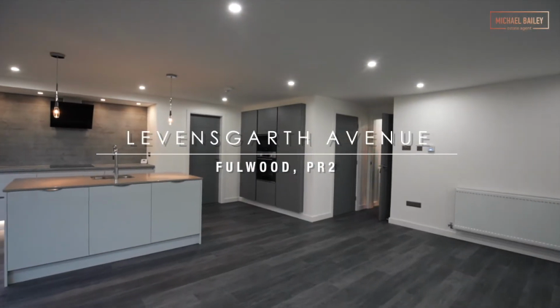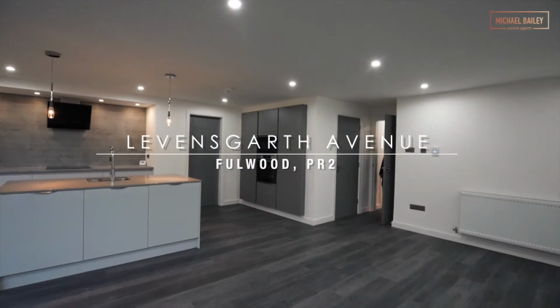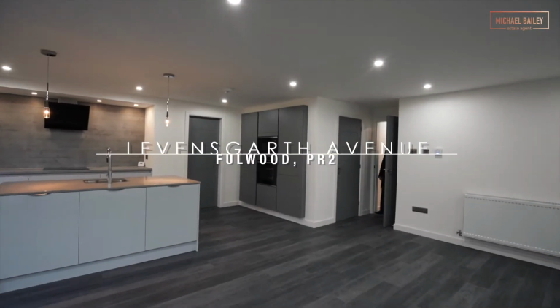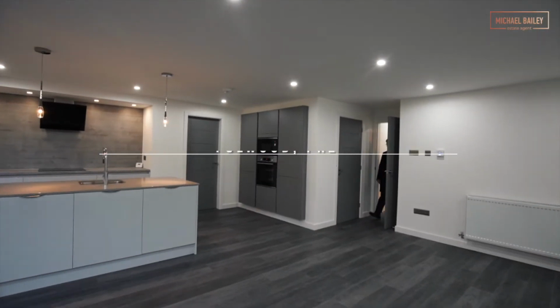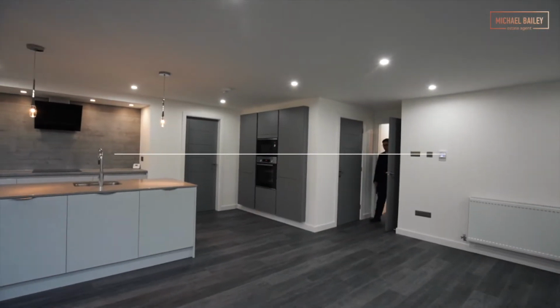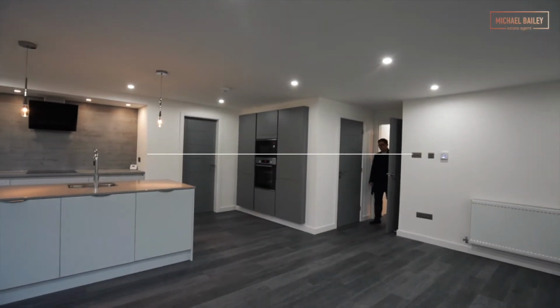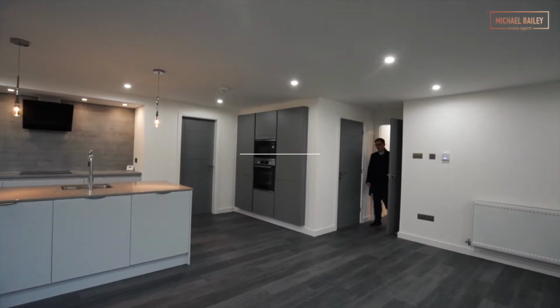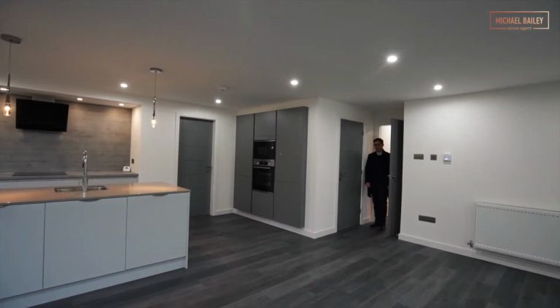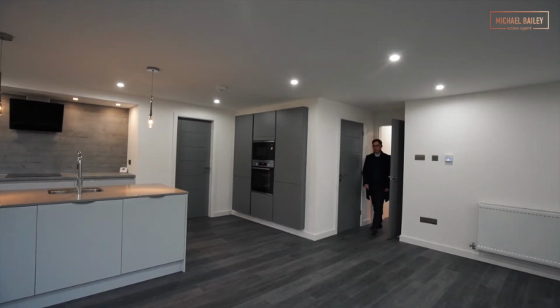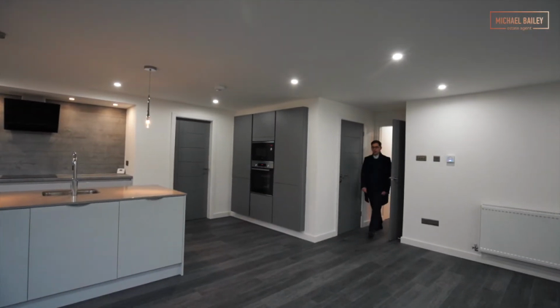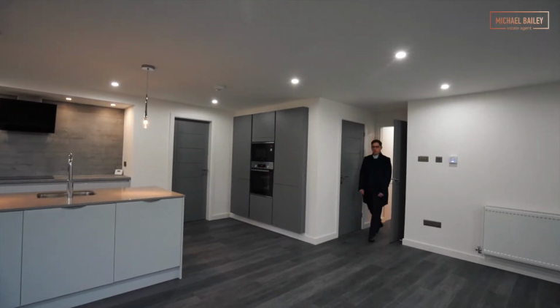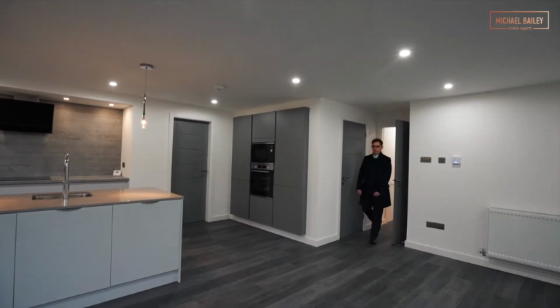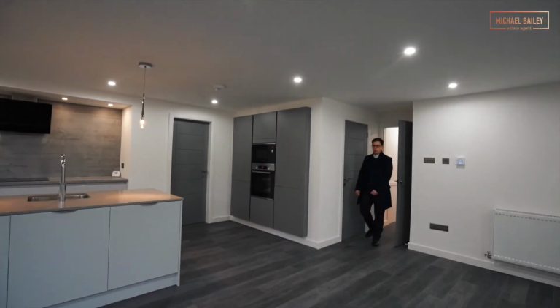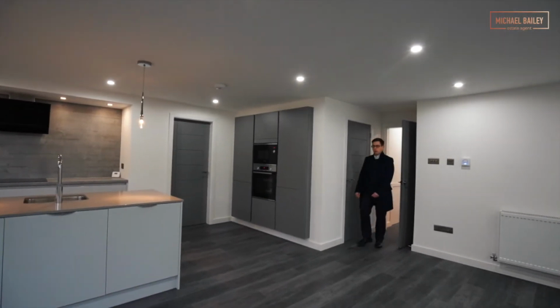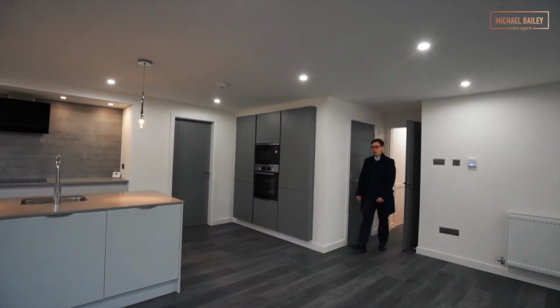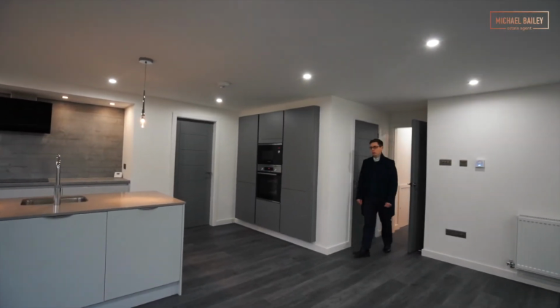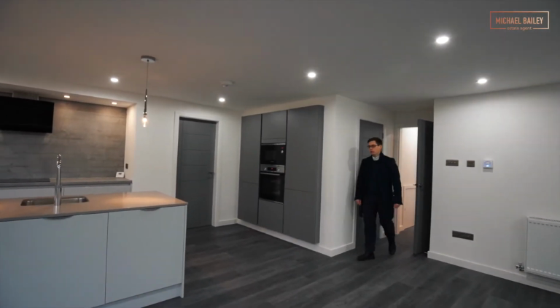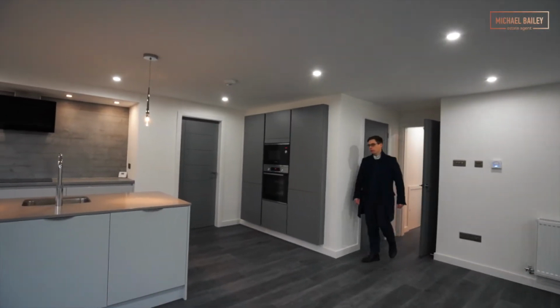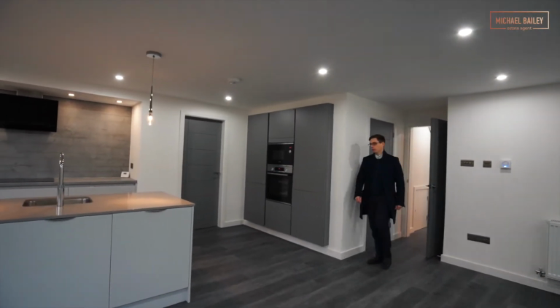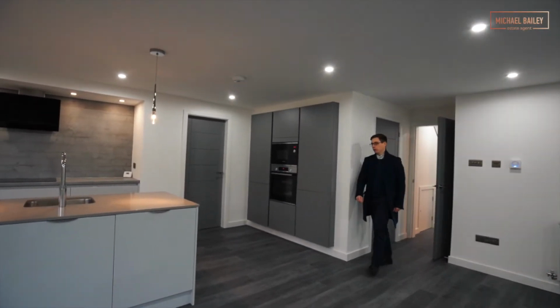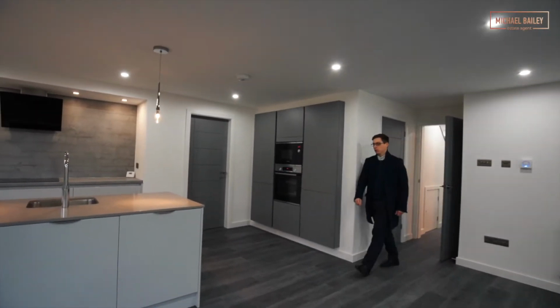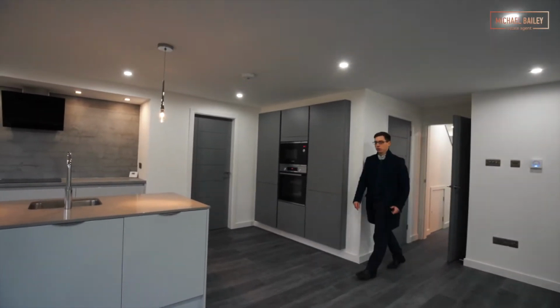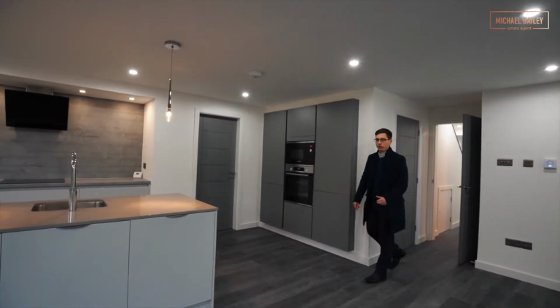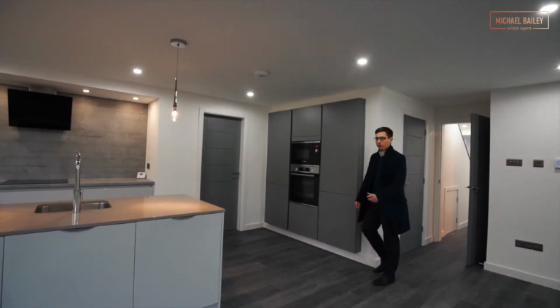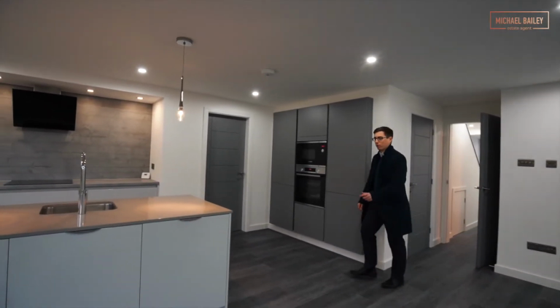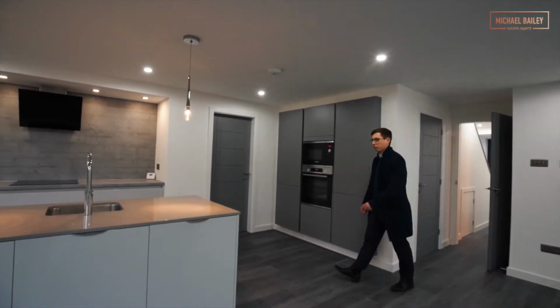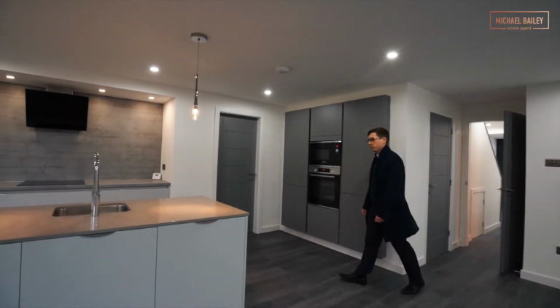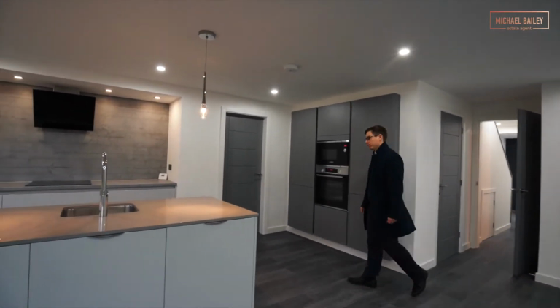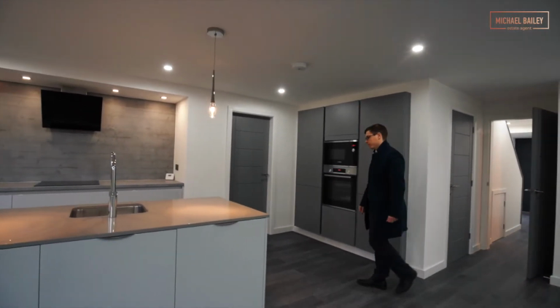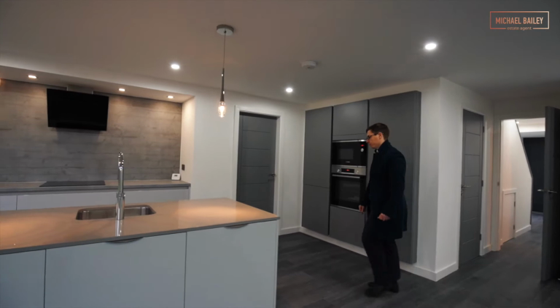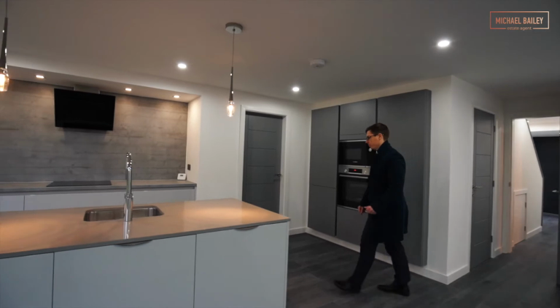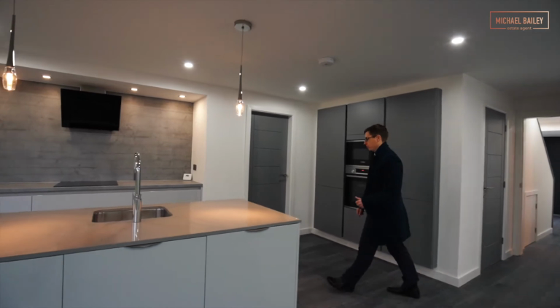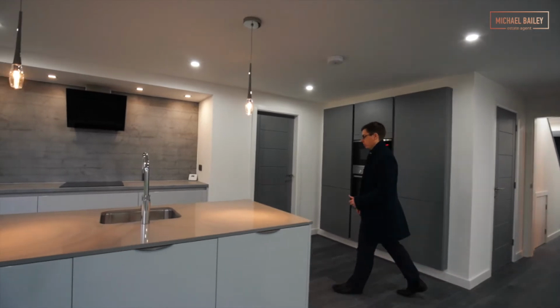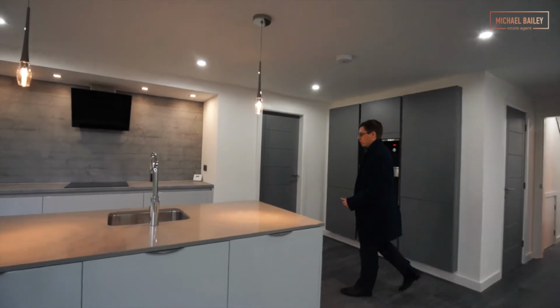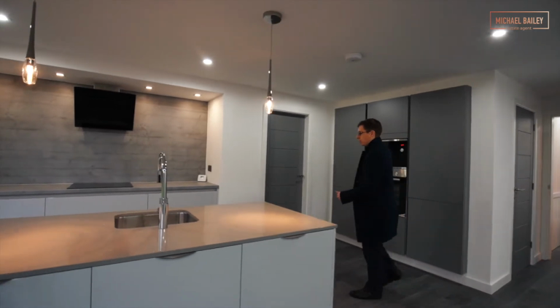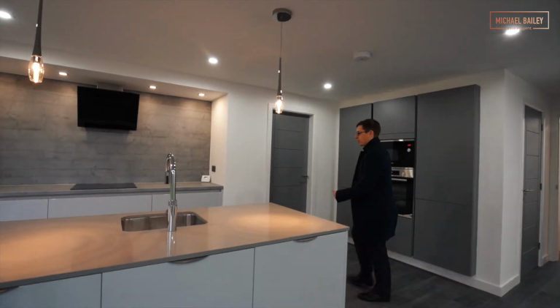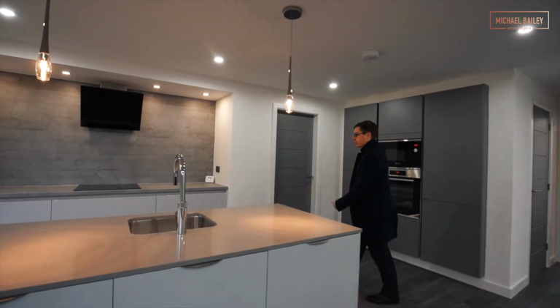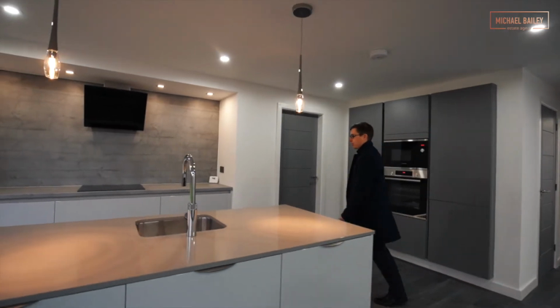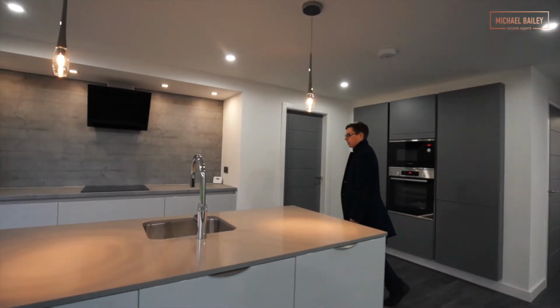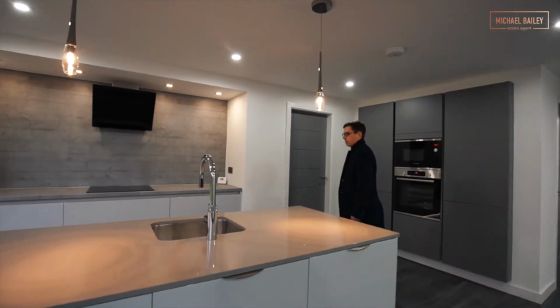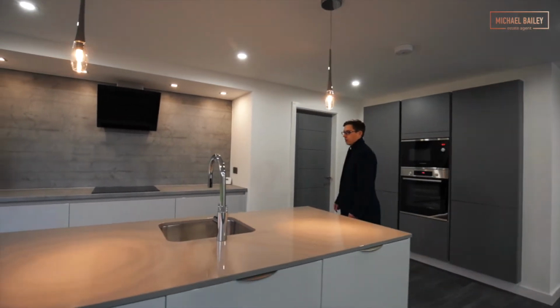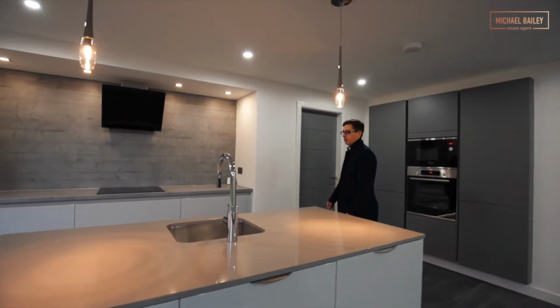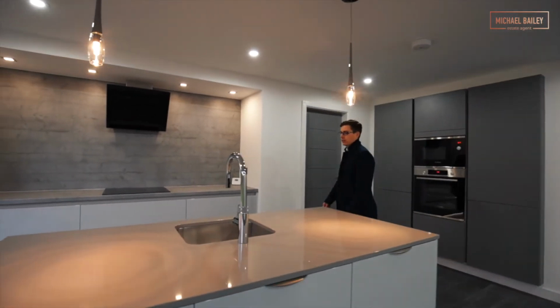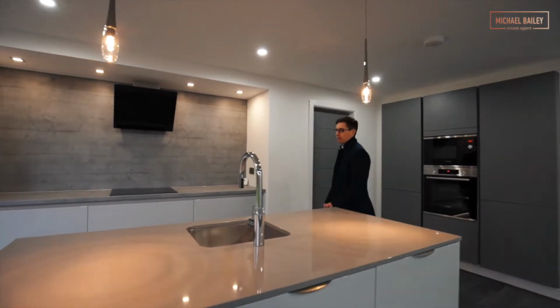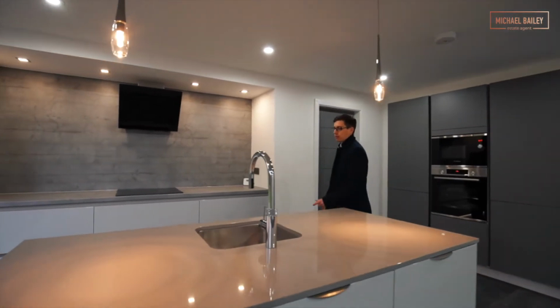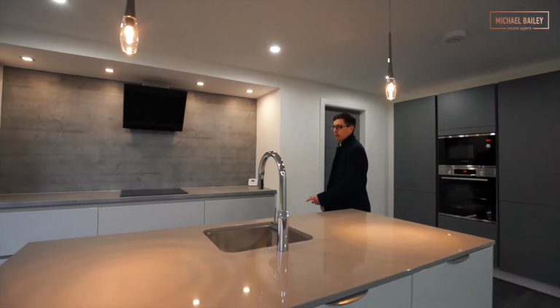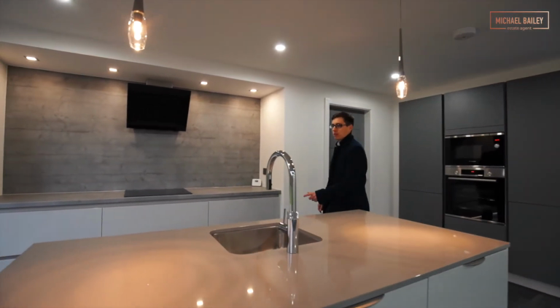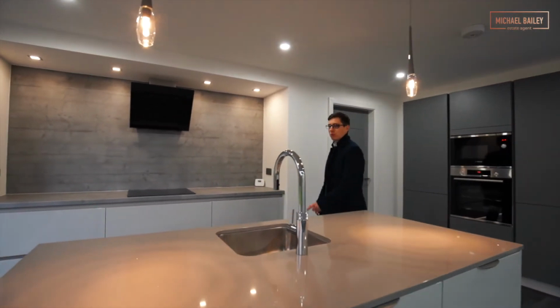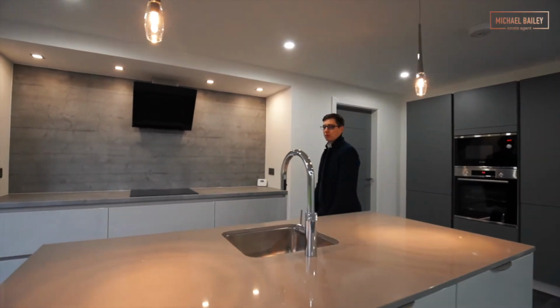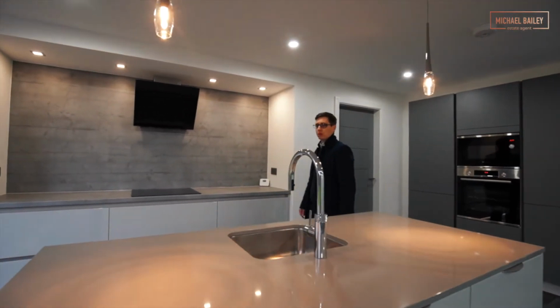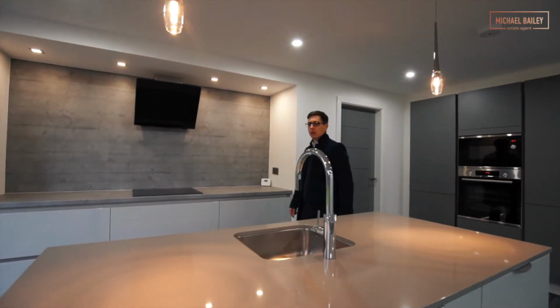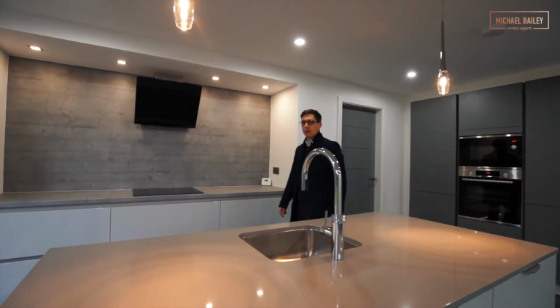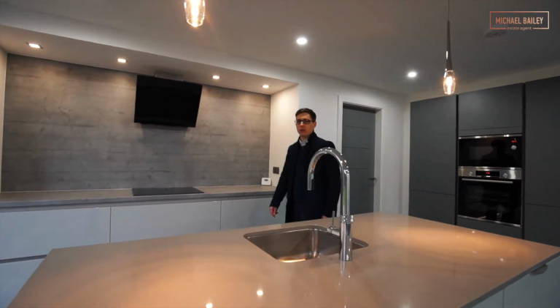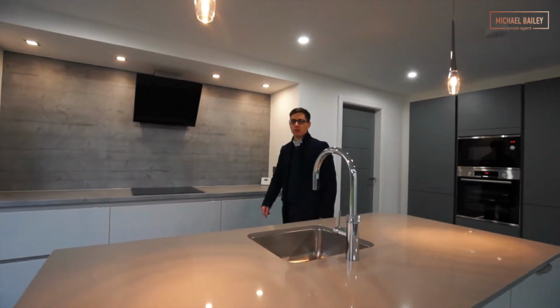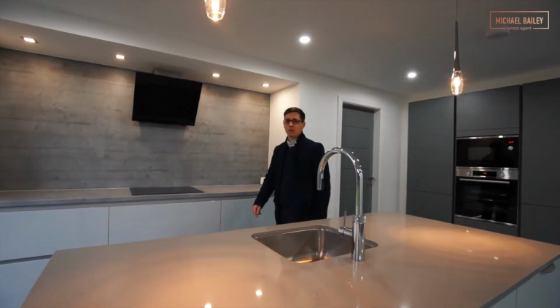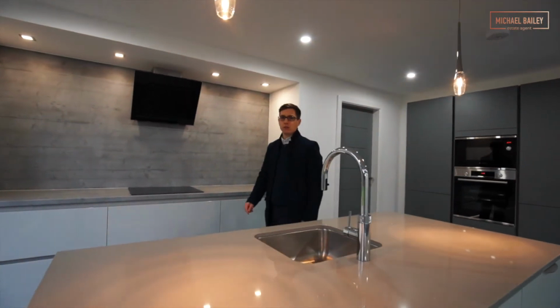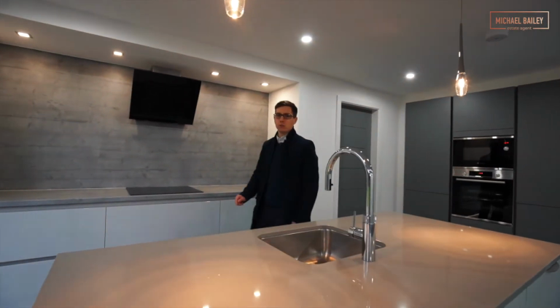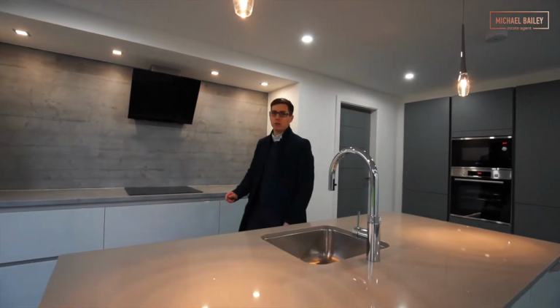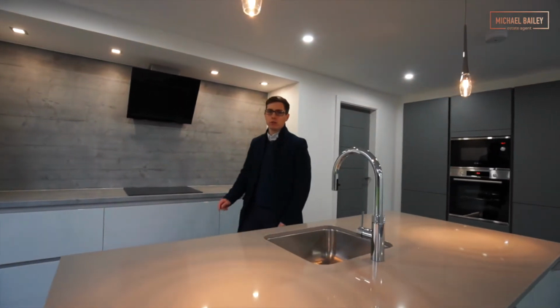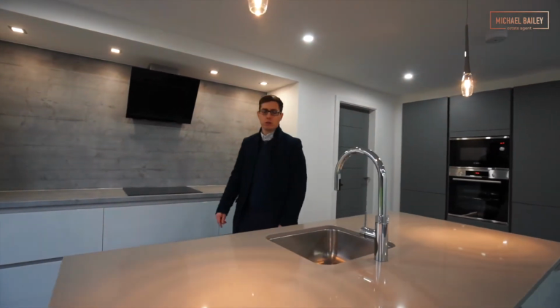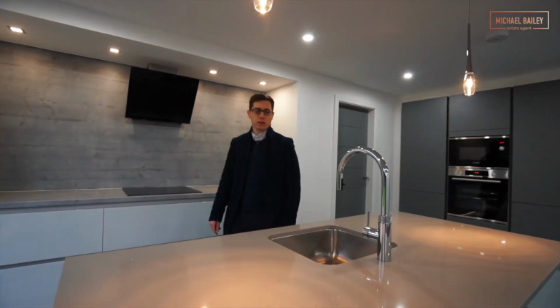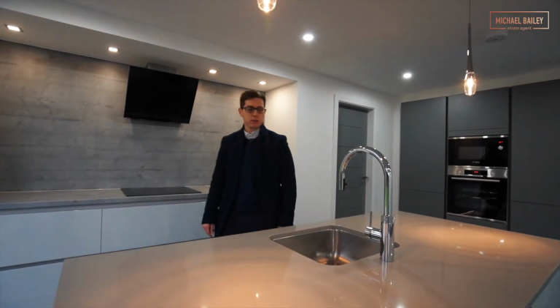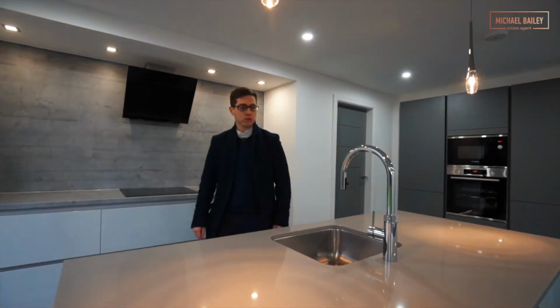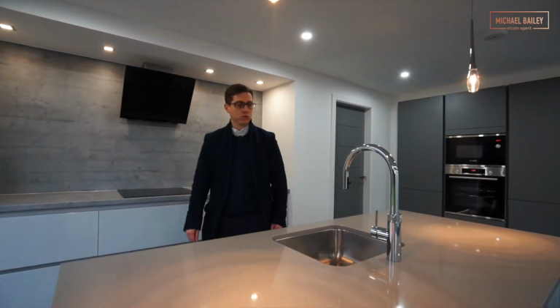Are you looking for a family home in Ford with kitchen, family room, utility, and downstairs WC? This one has it all.